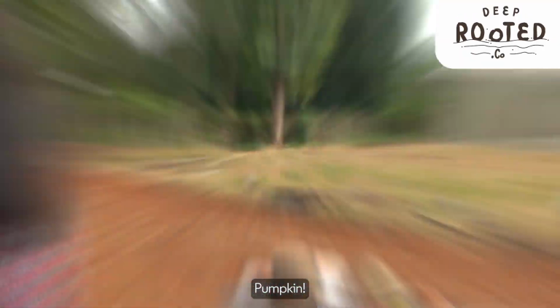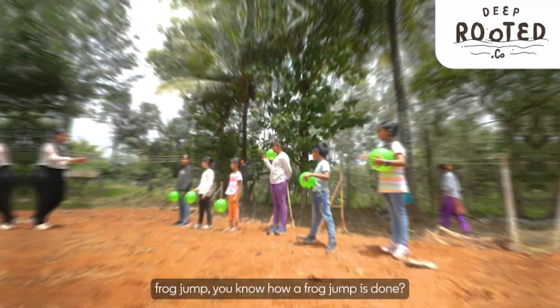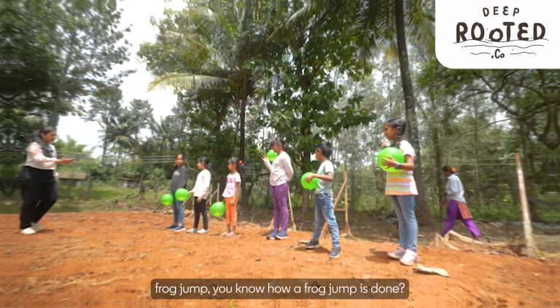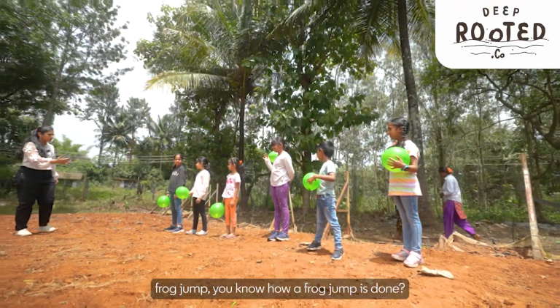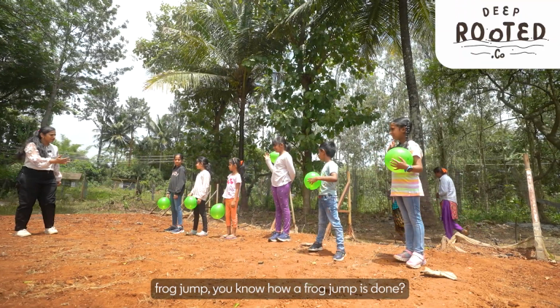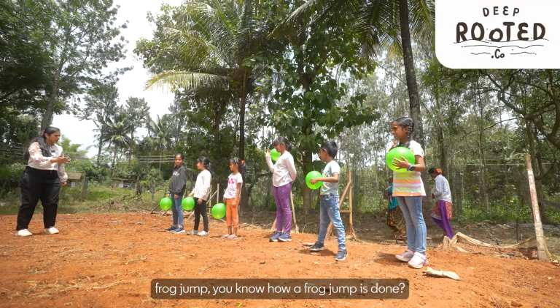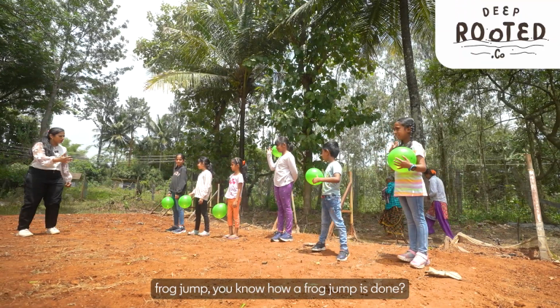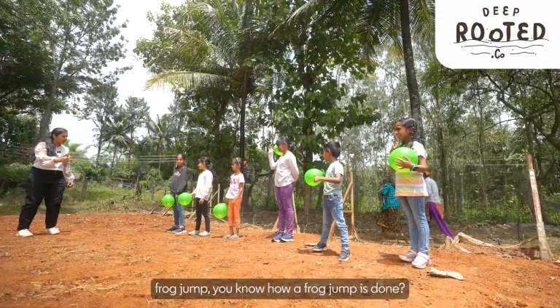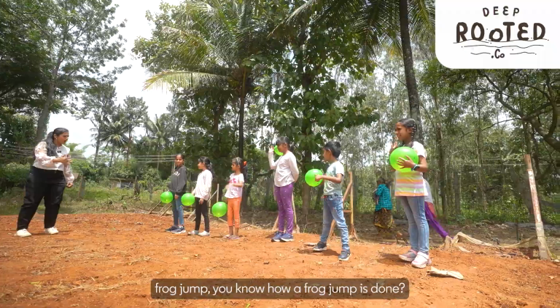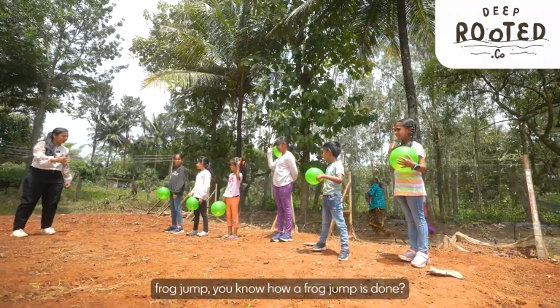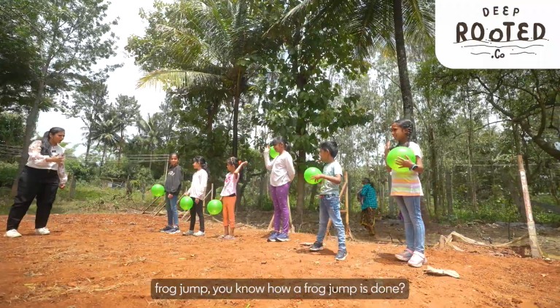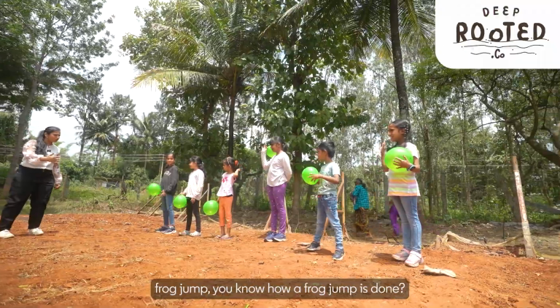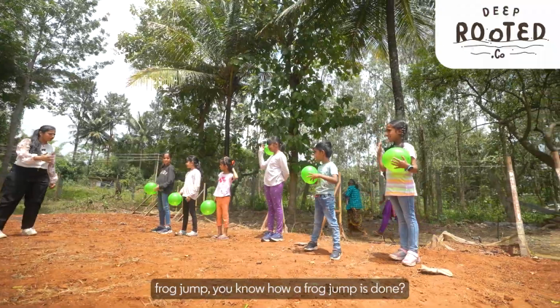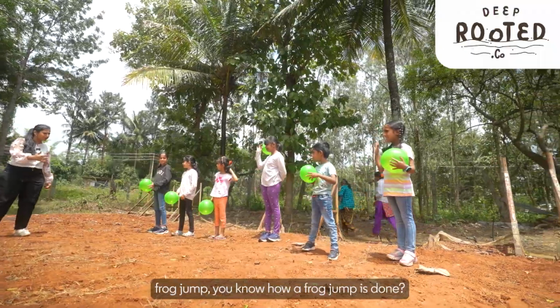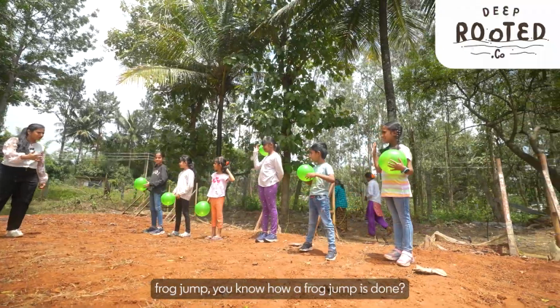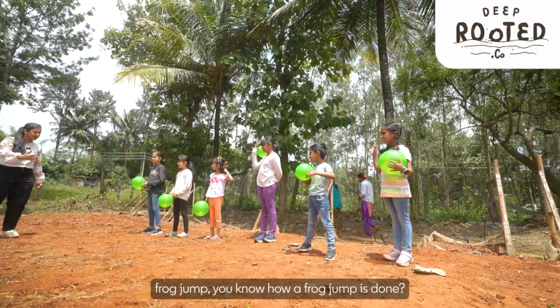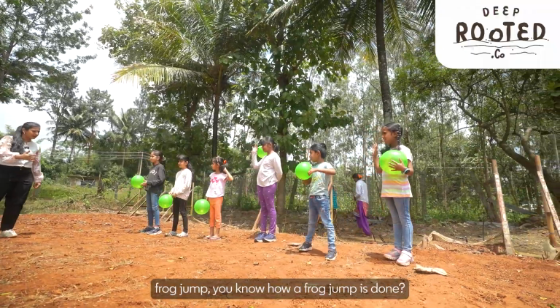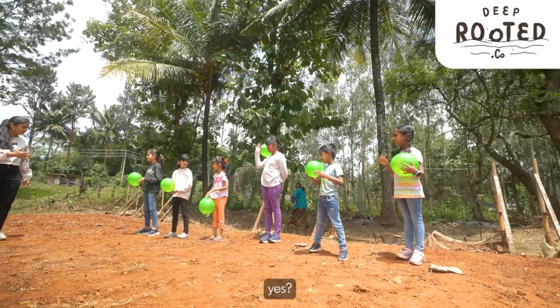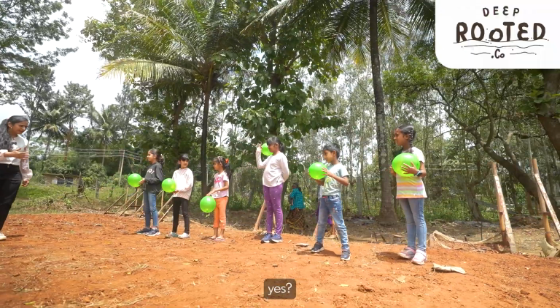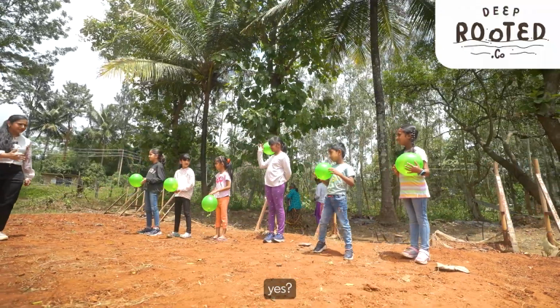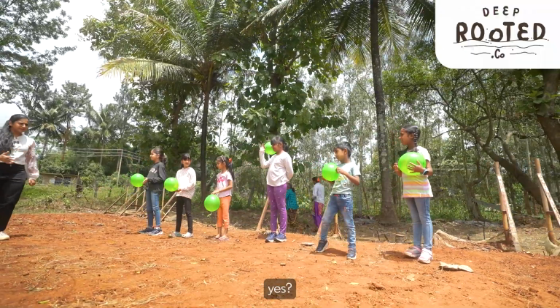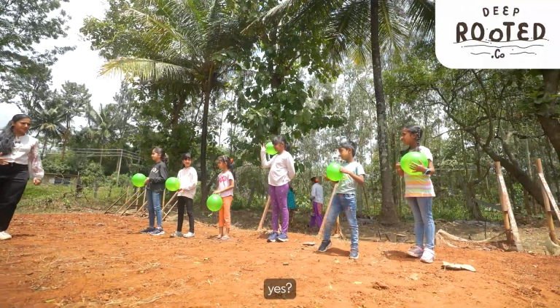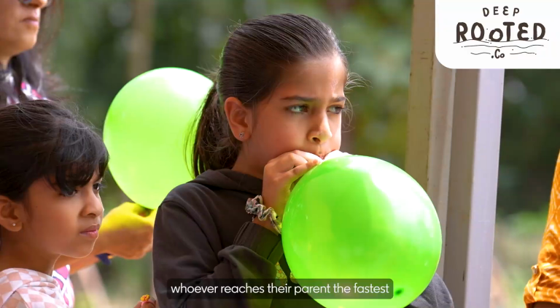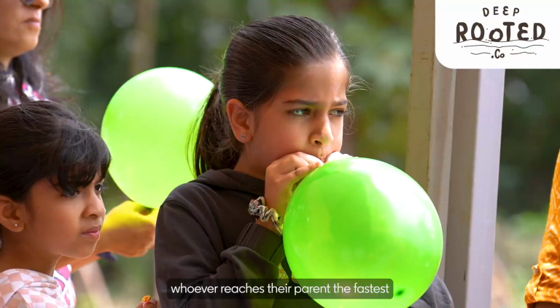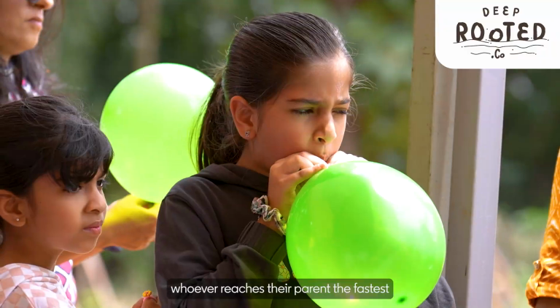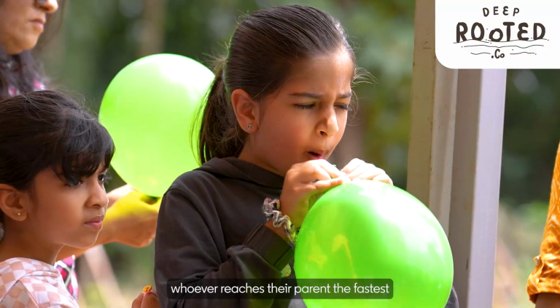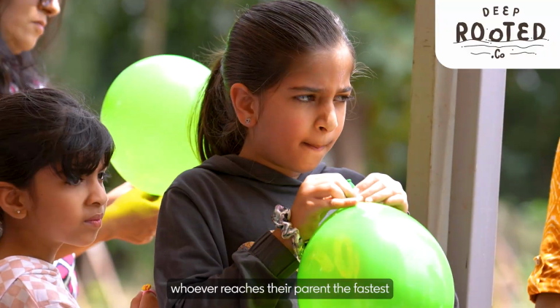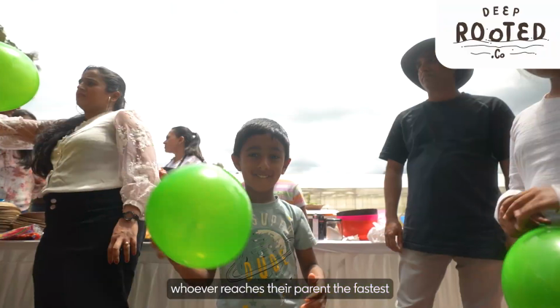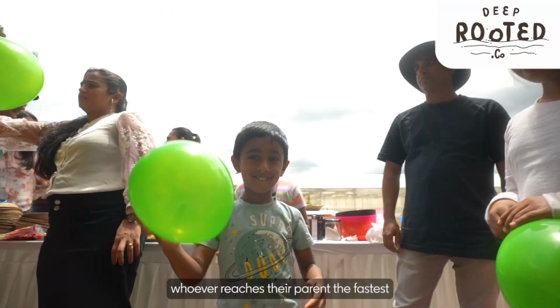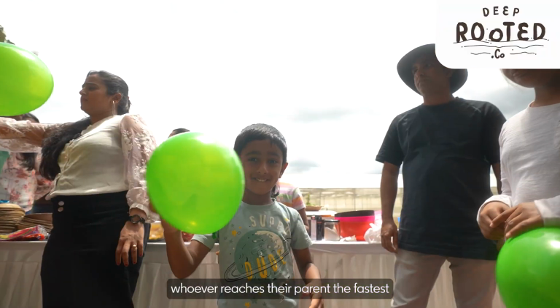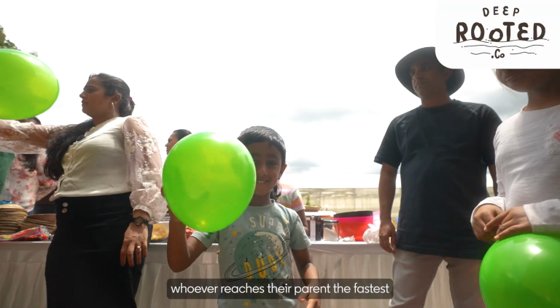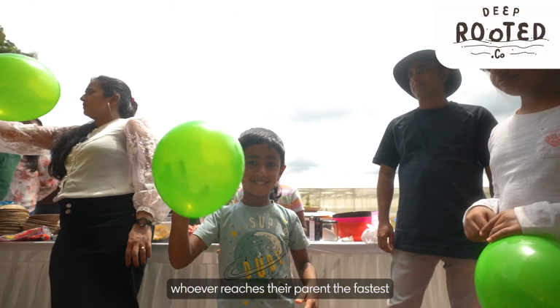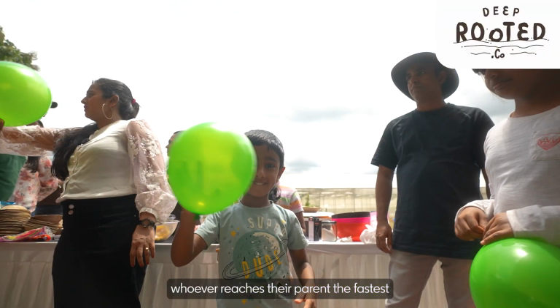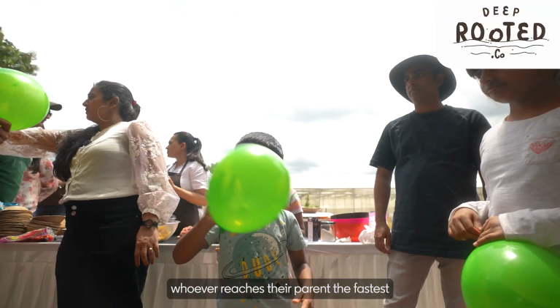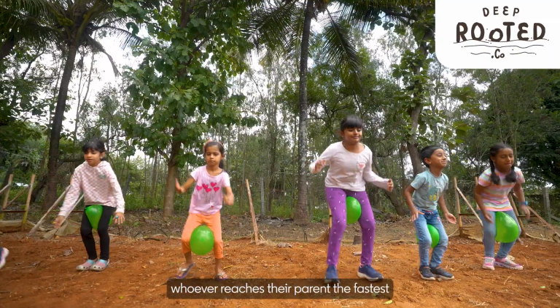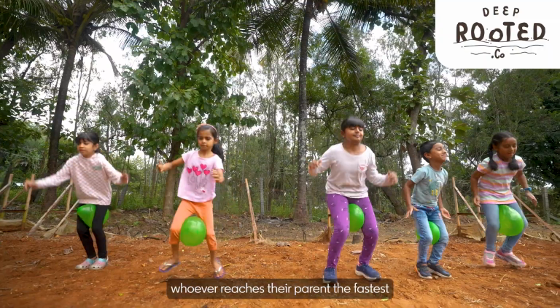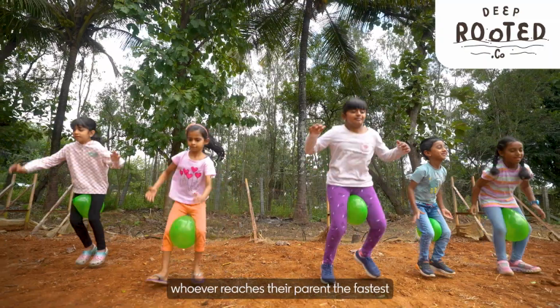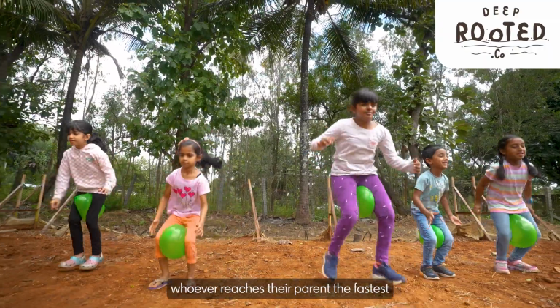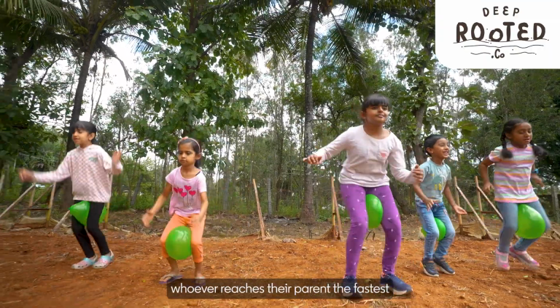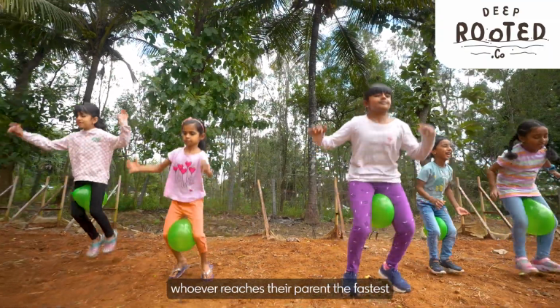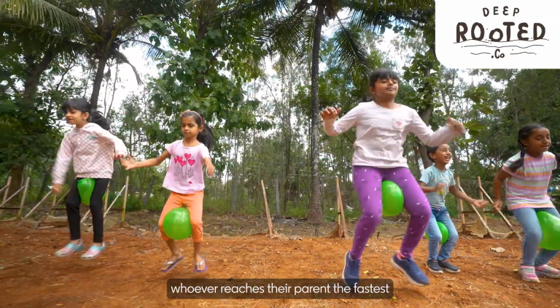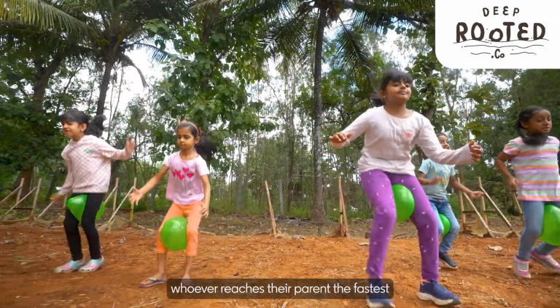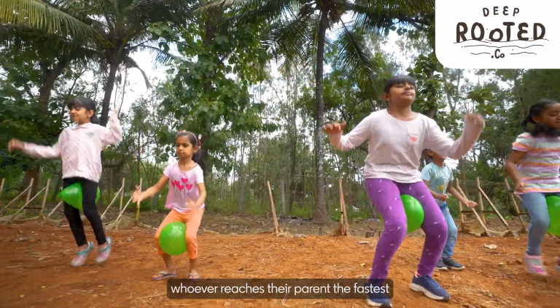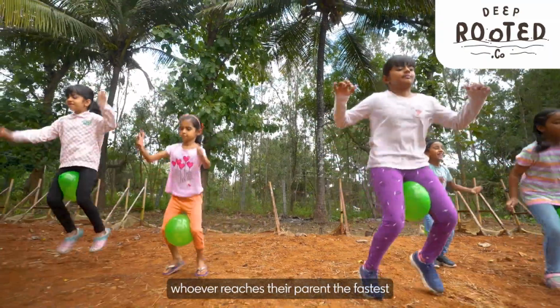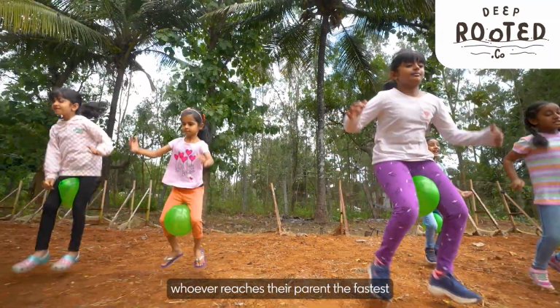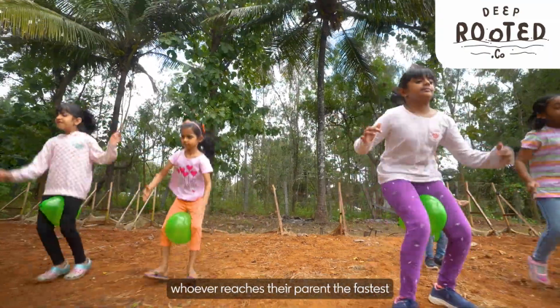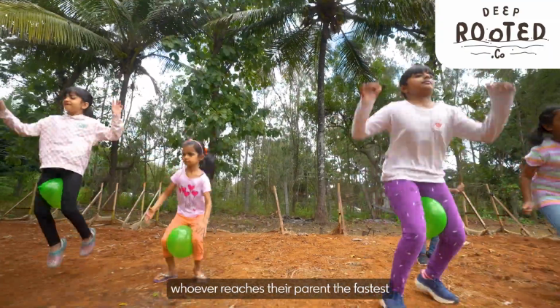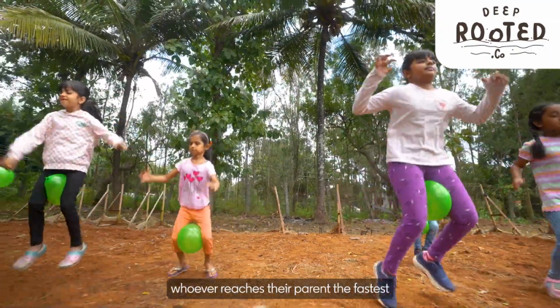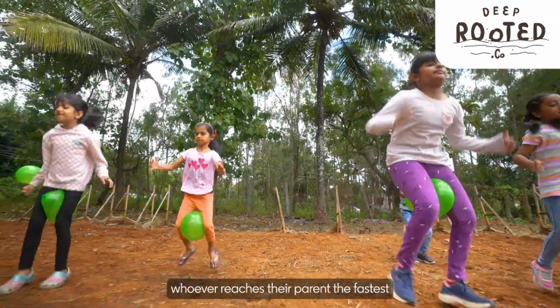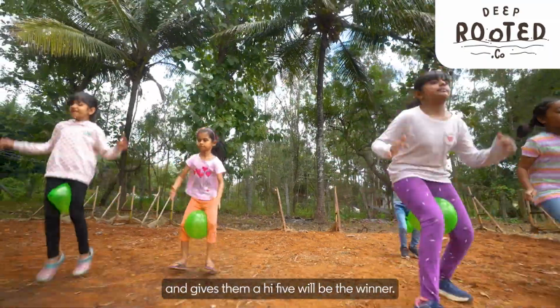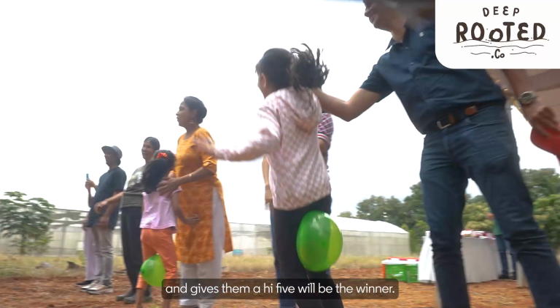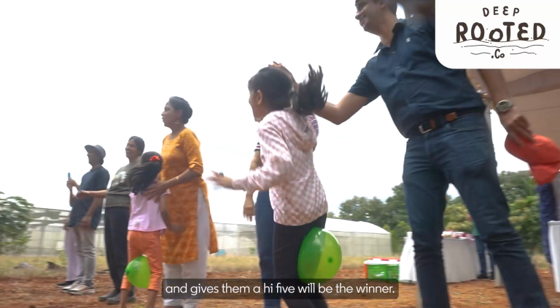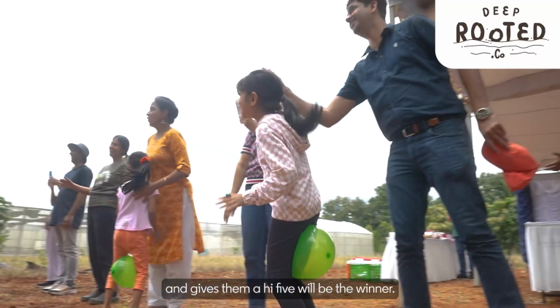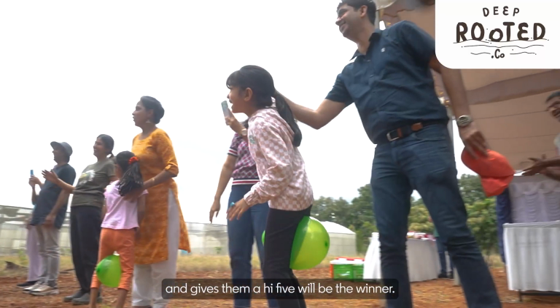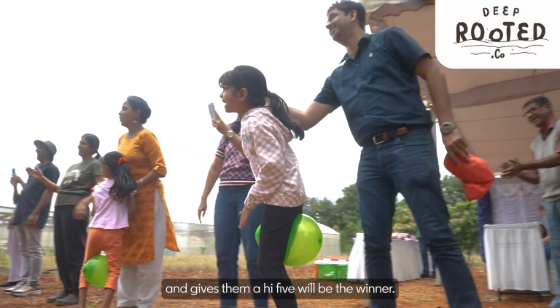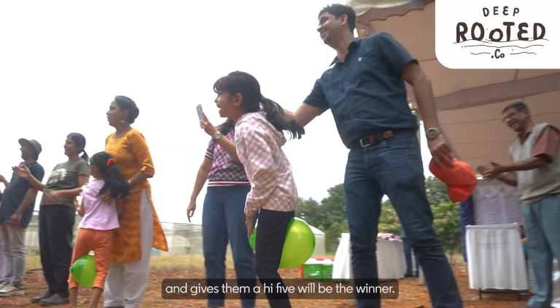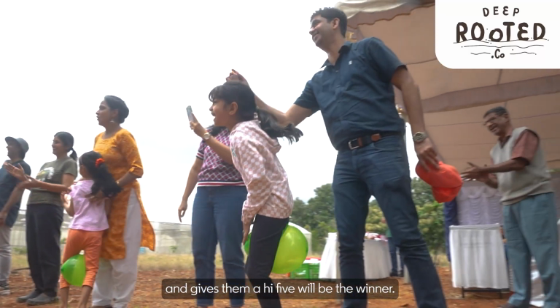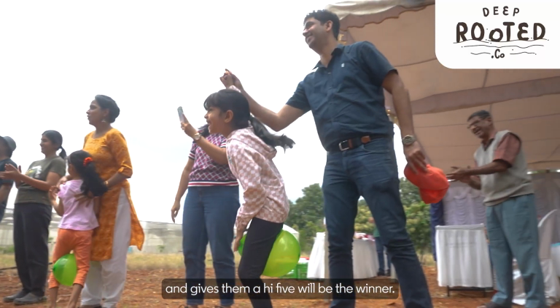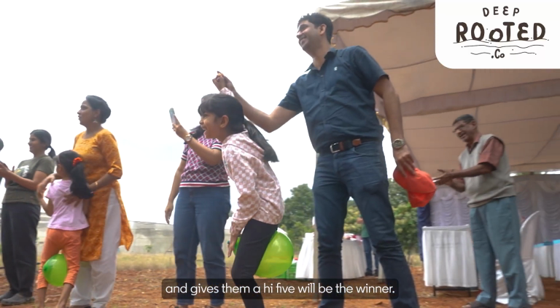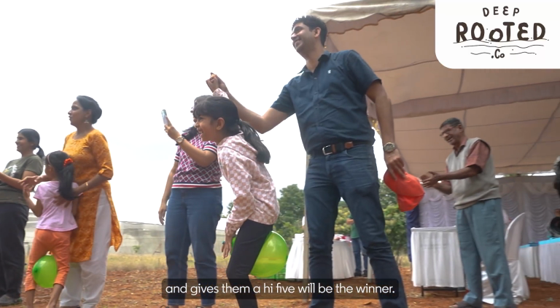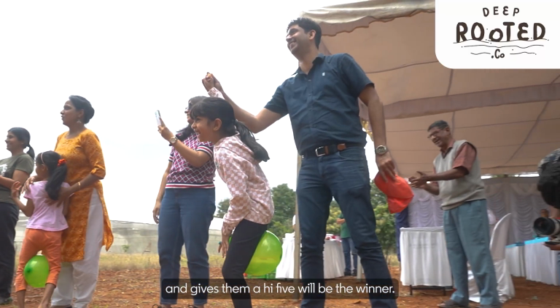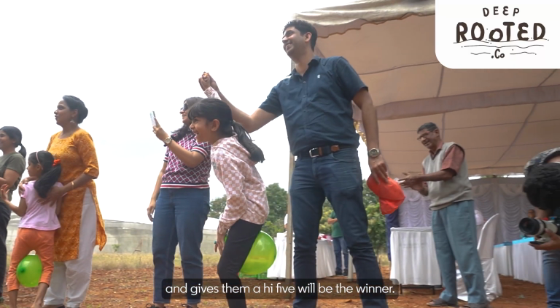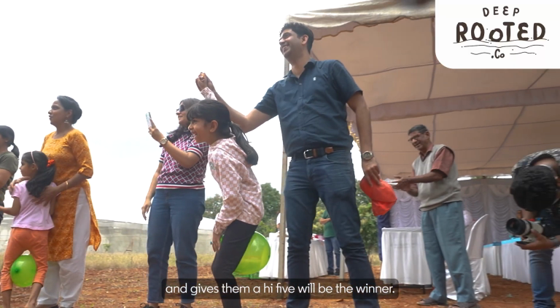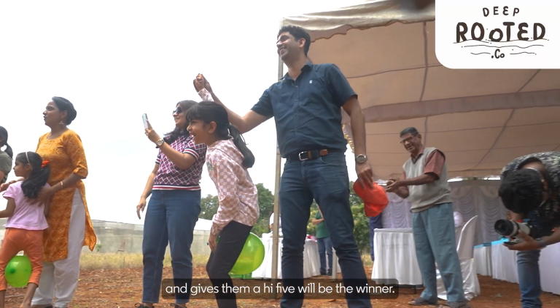Frog jump — you know how a frog jump is done? Whoever reaches their parent the fastest and gives them a high five will be the winner.